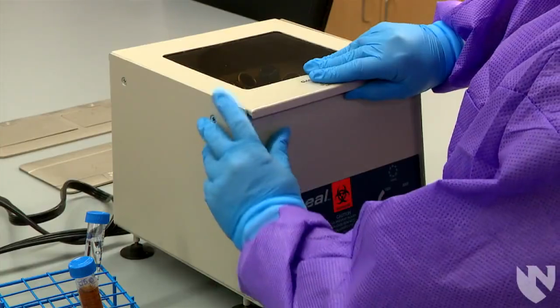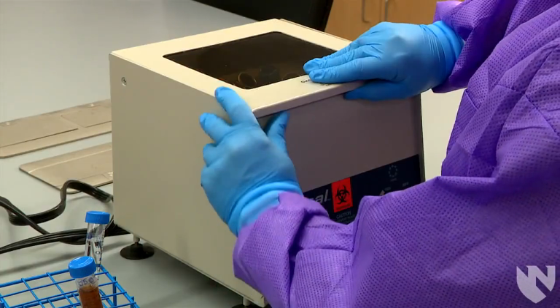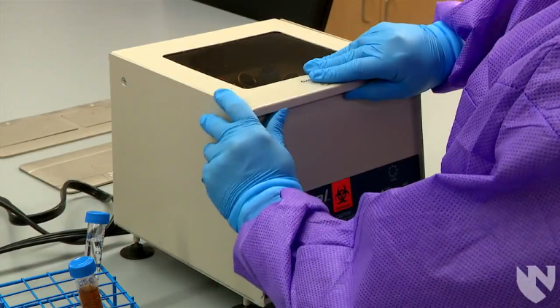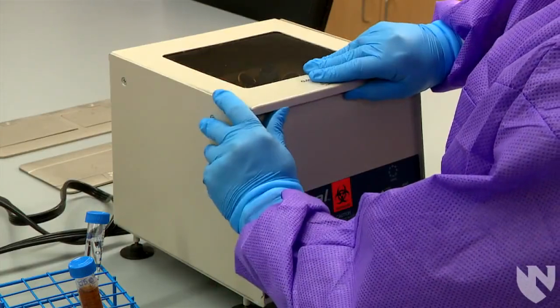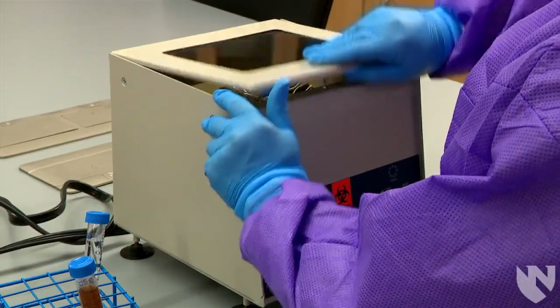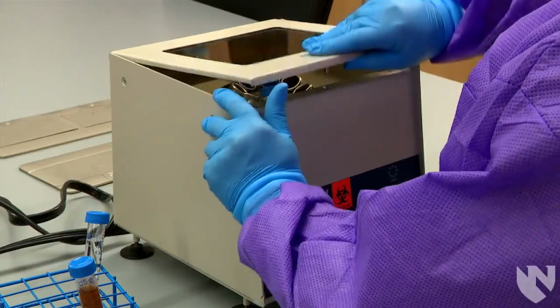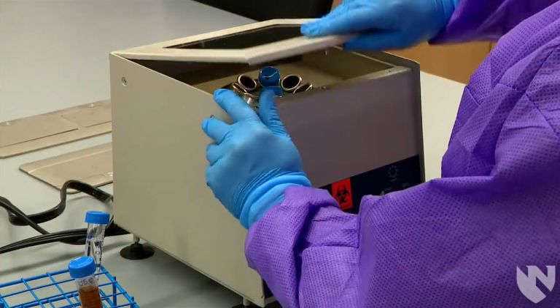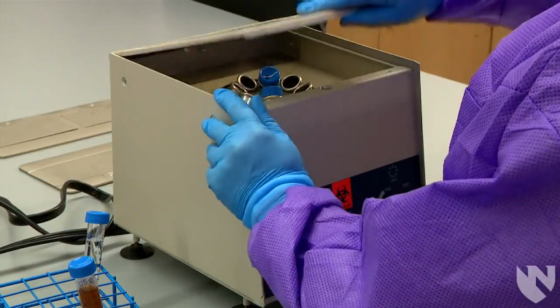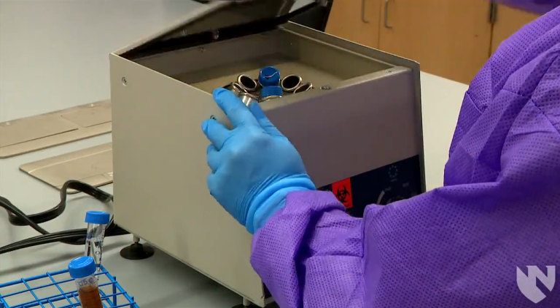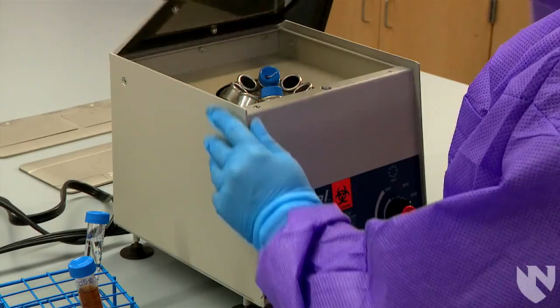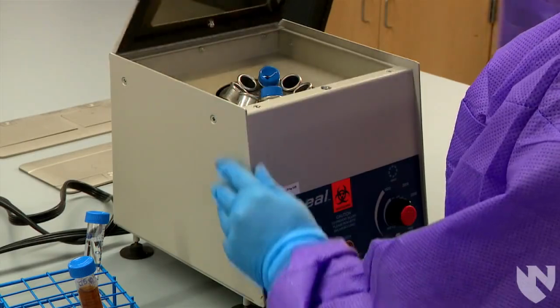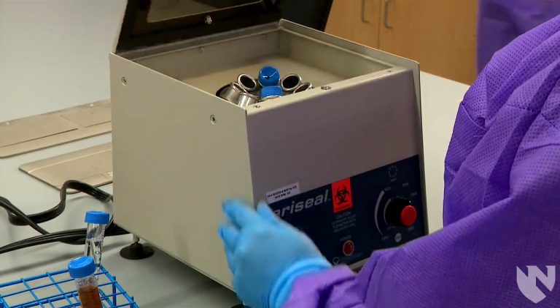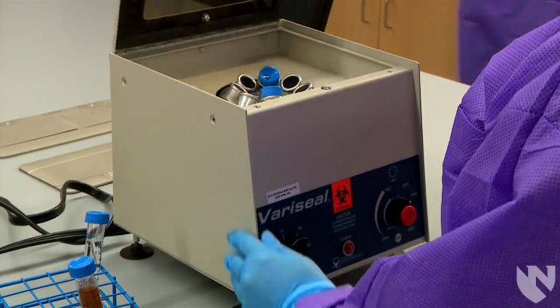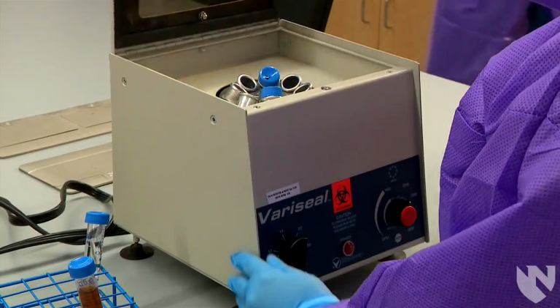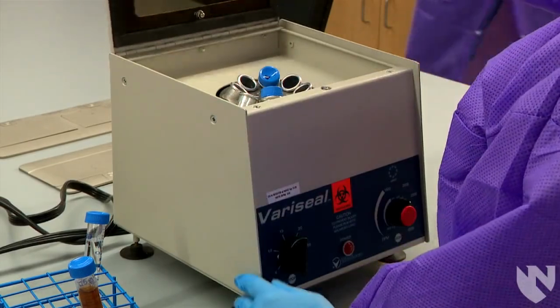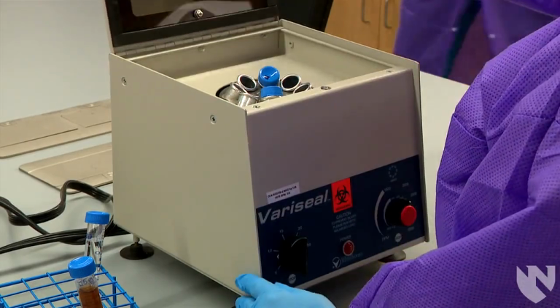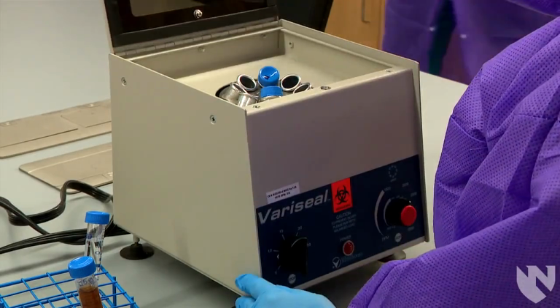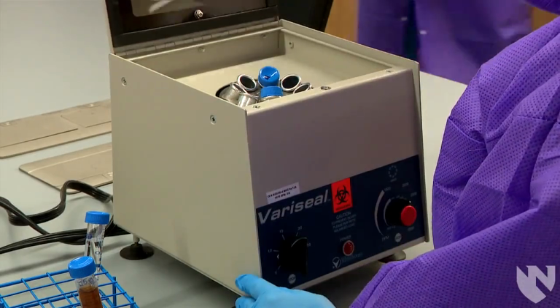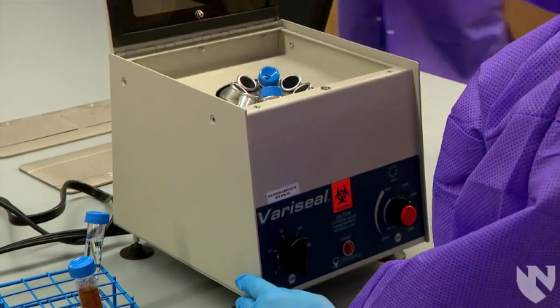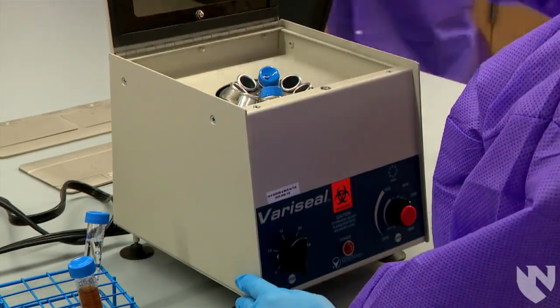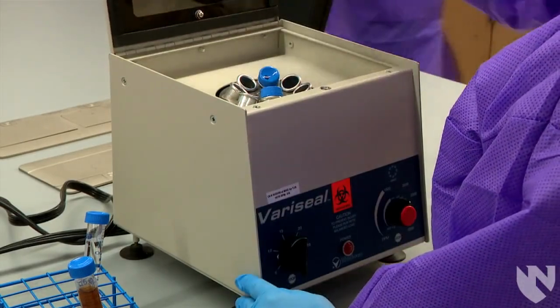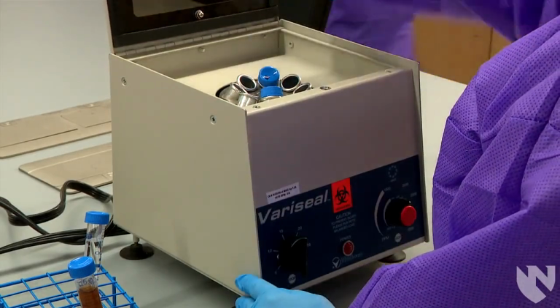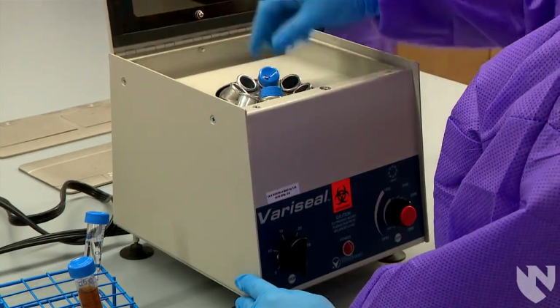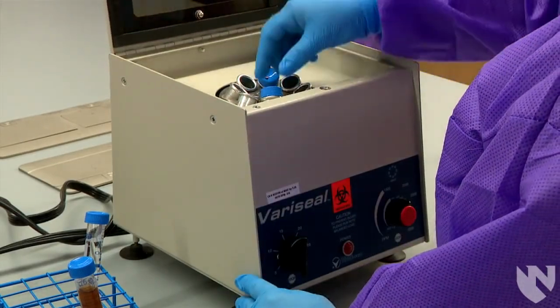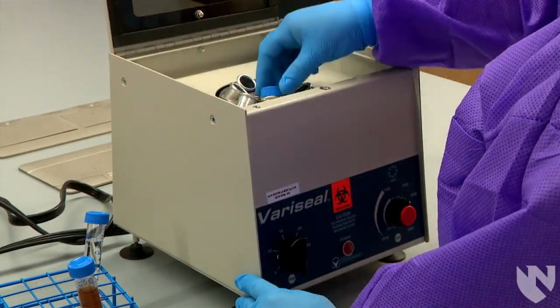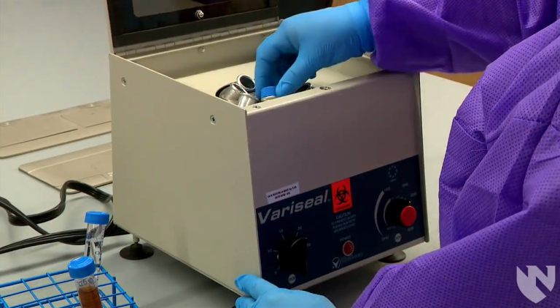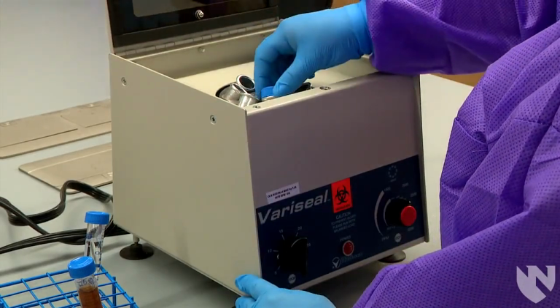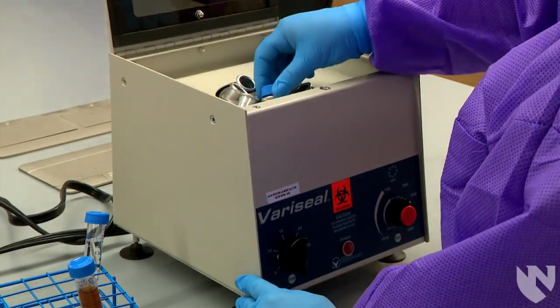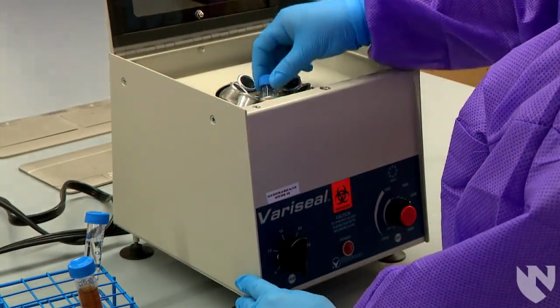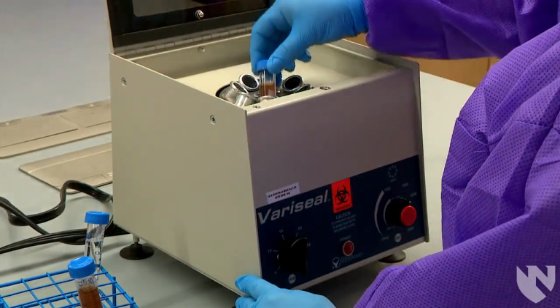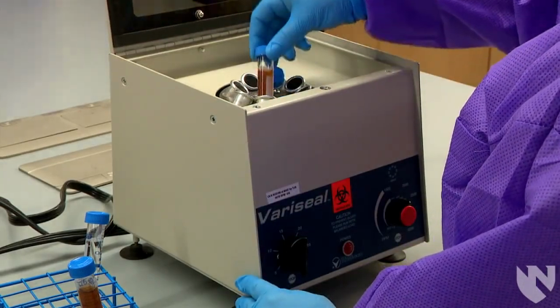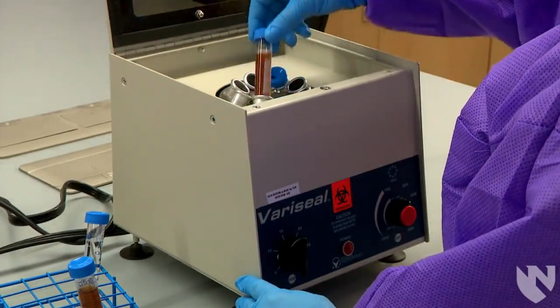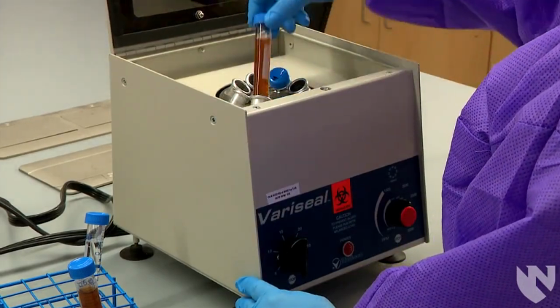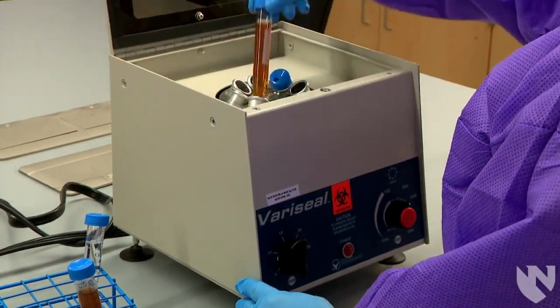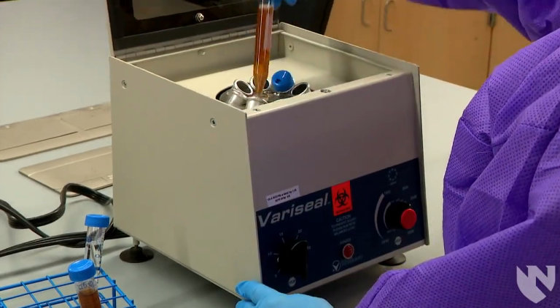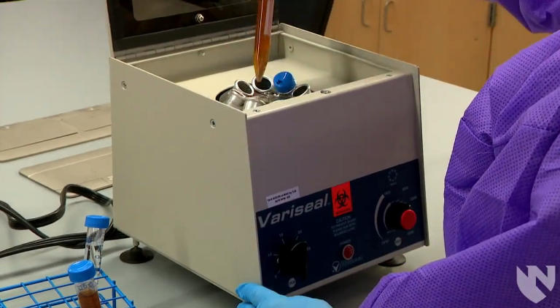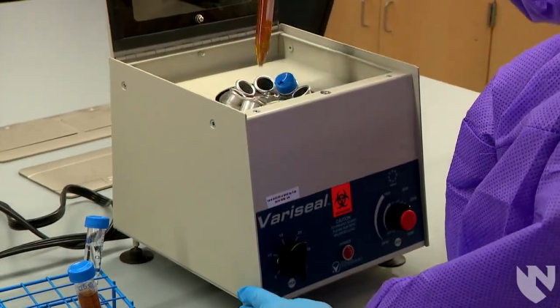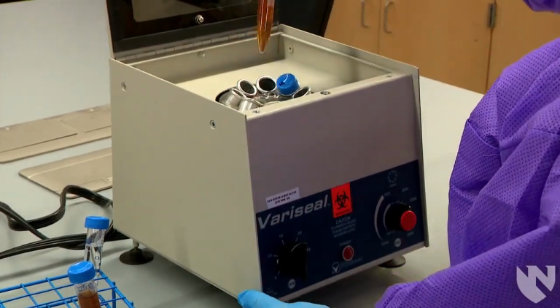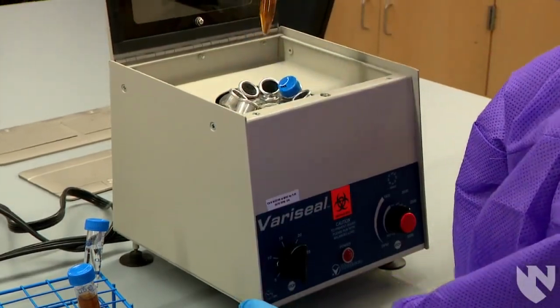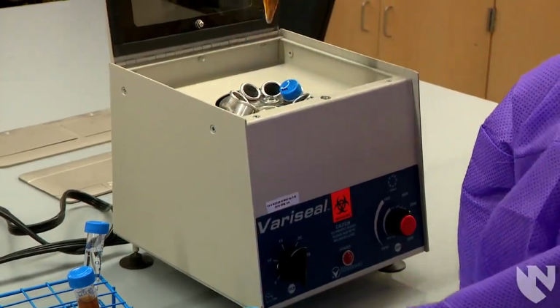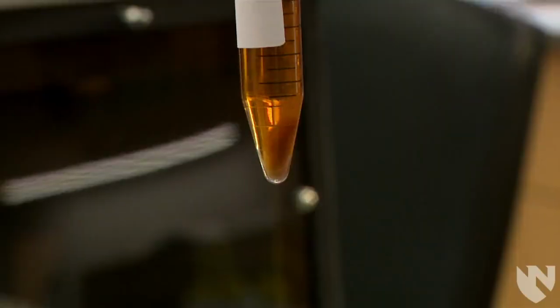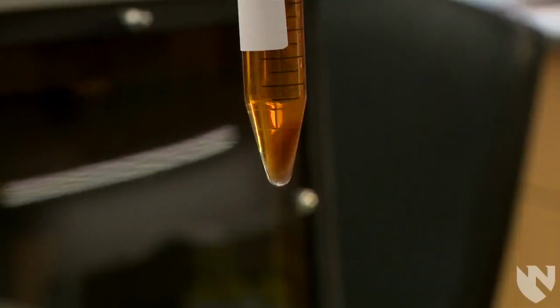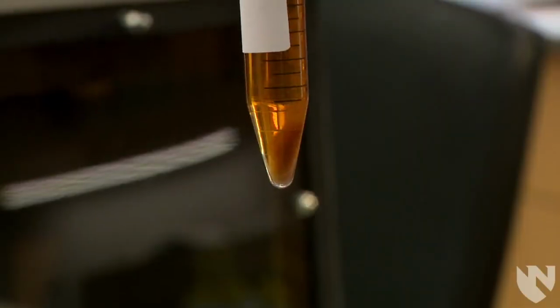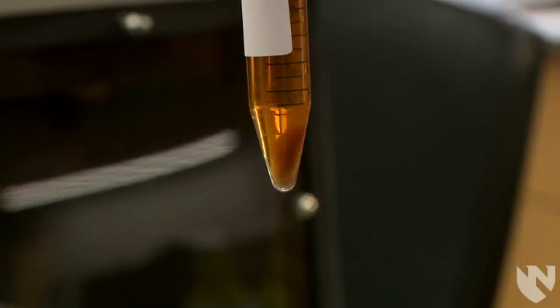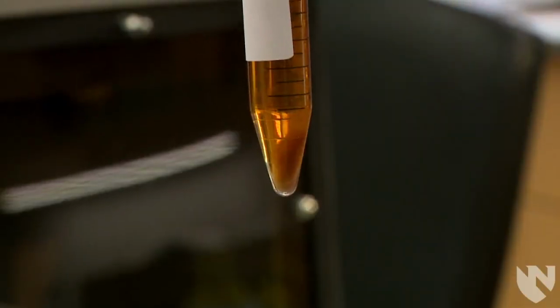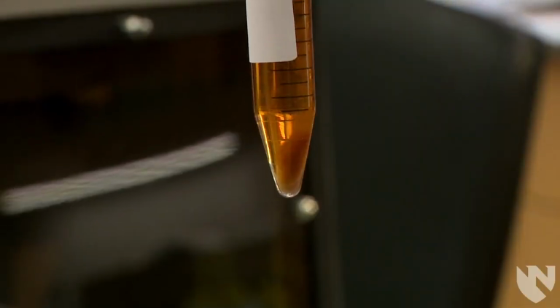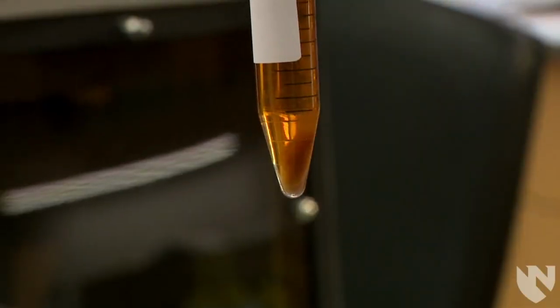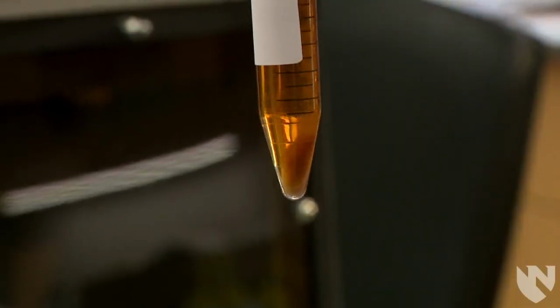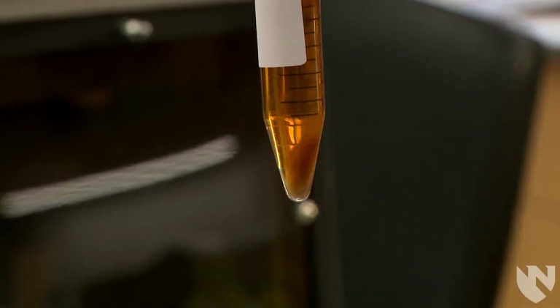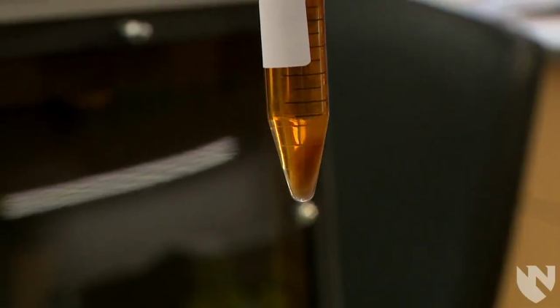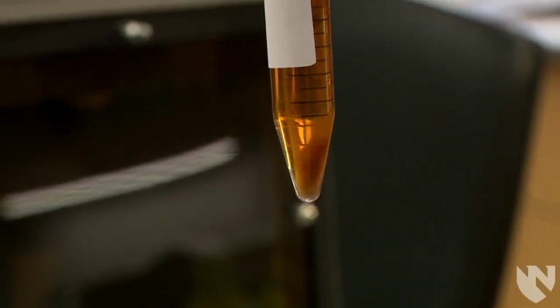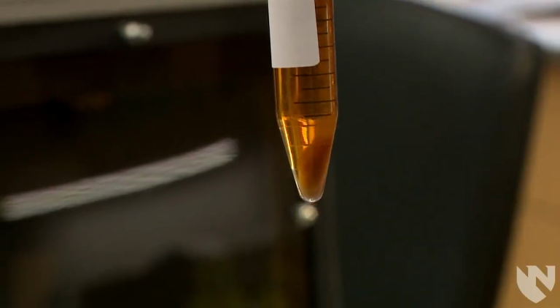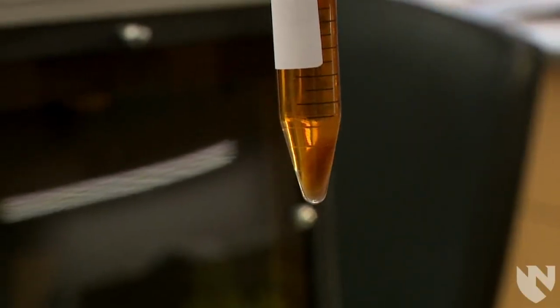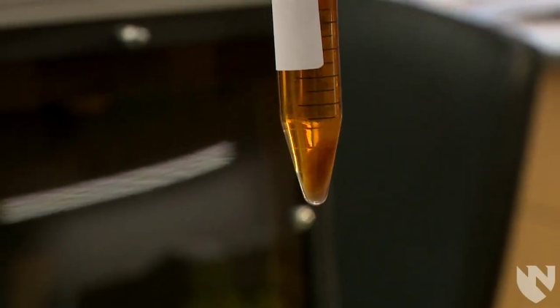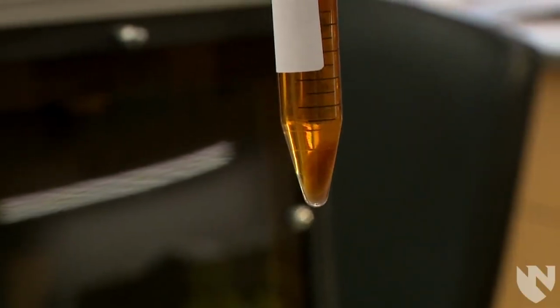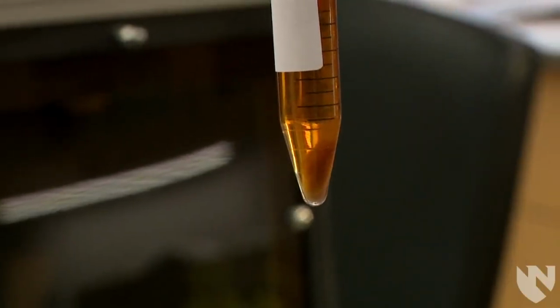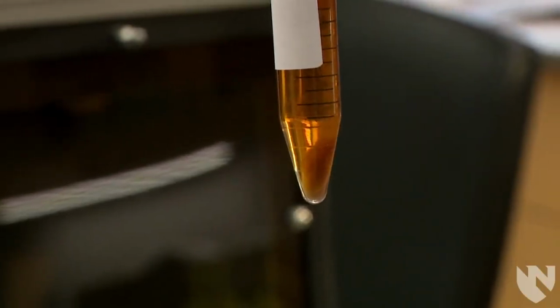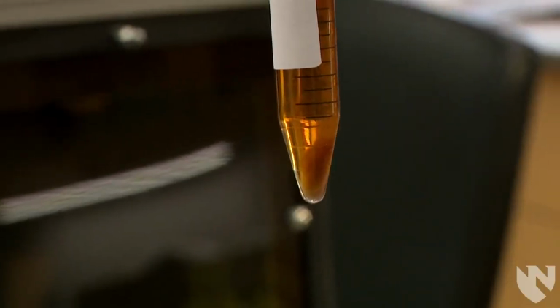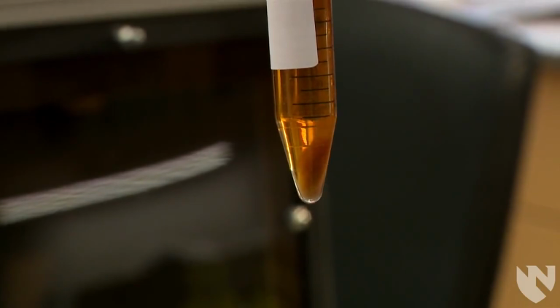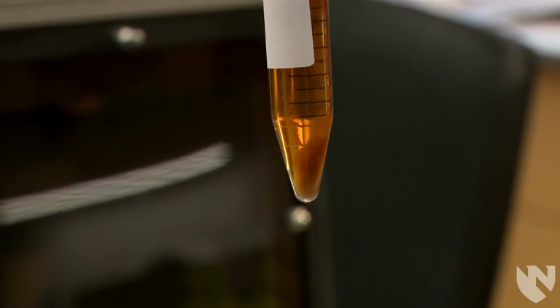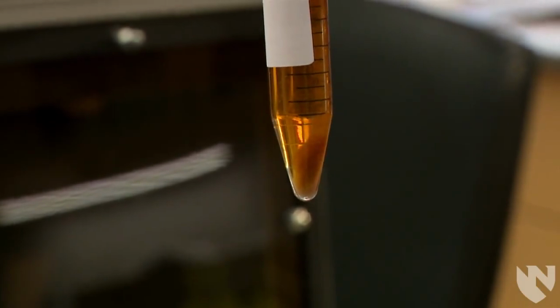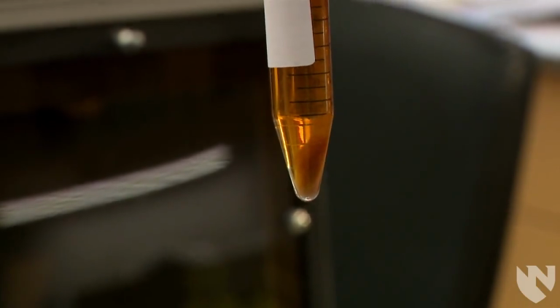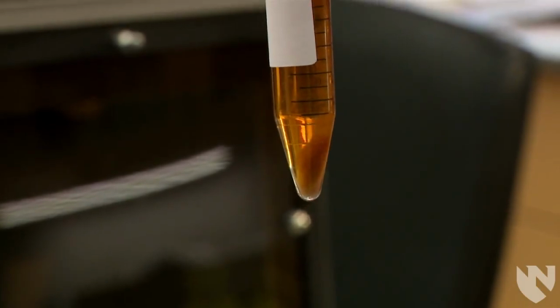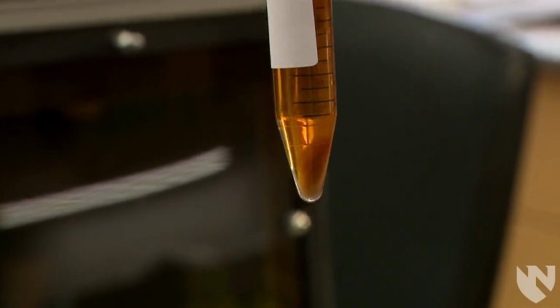Open the lid of the centrifuge and carefully remove the spun urine. You may see a pellet at the bottom of the tube. This is the sediment.